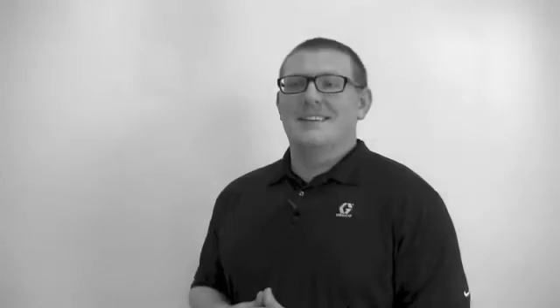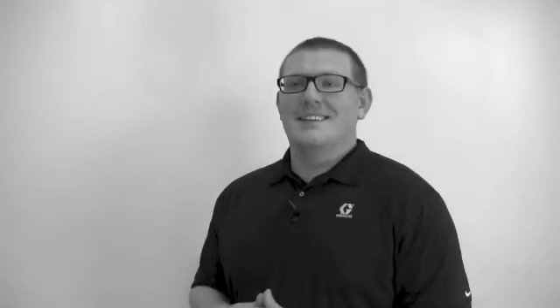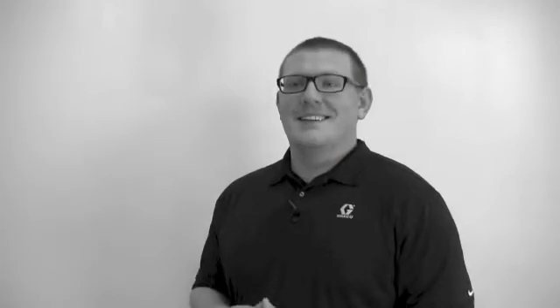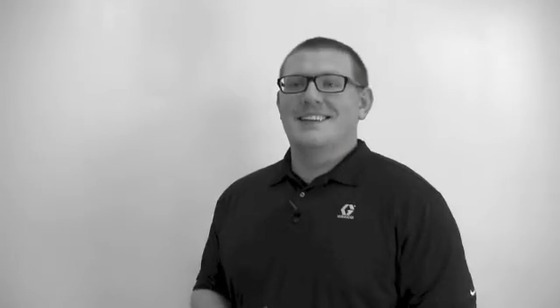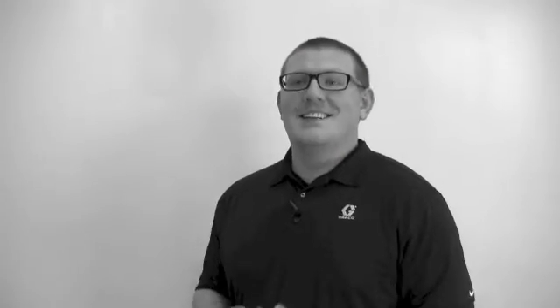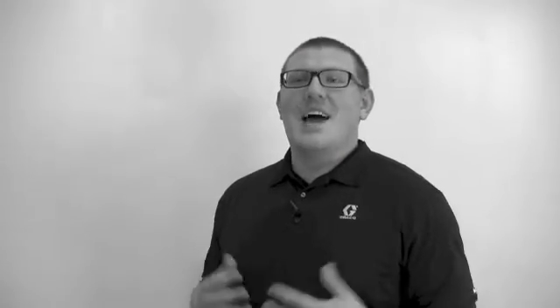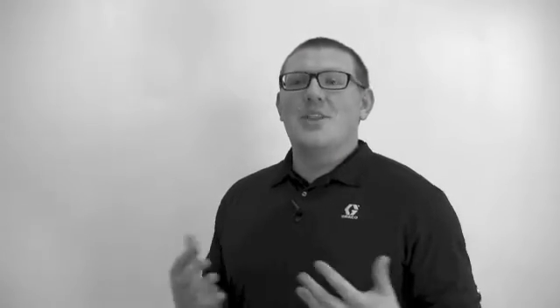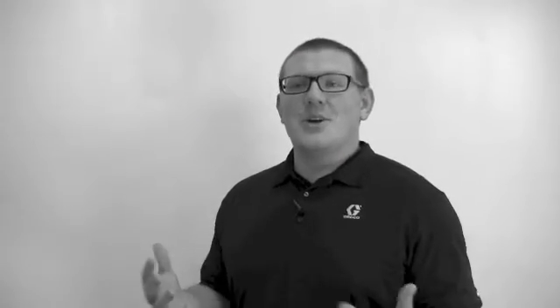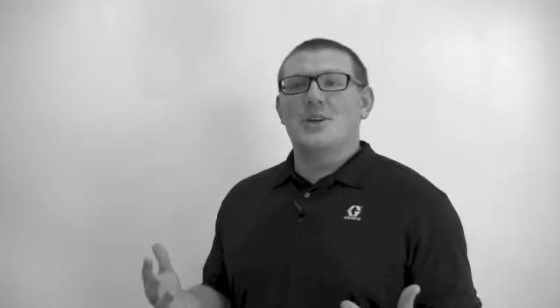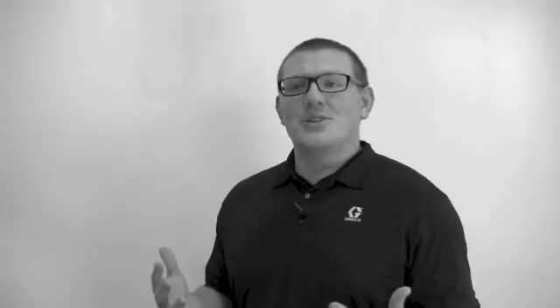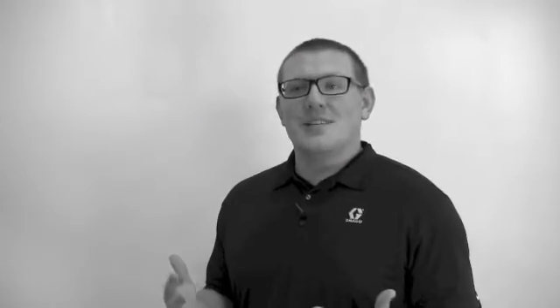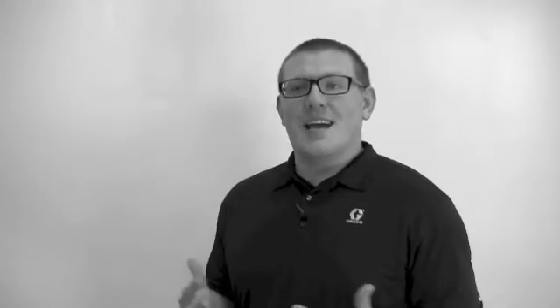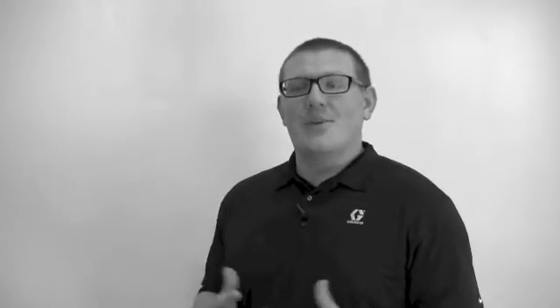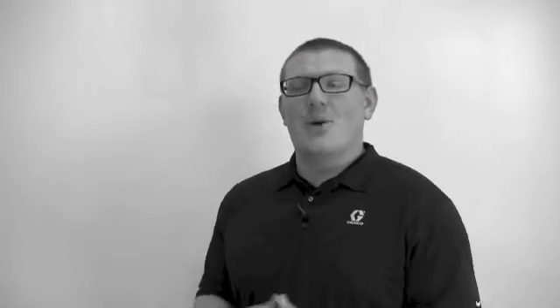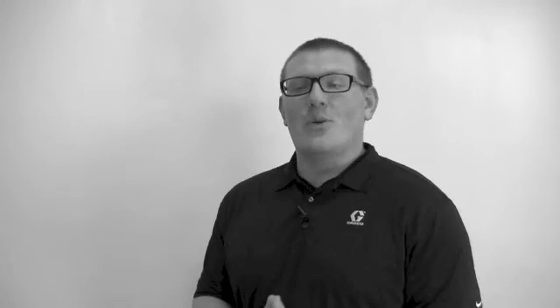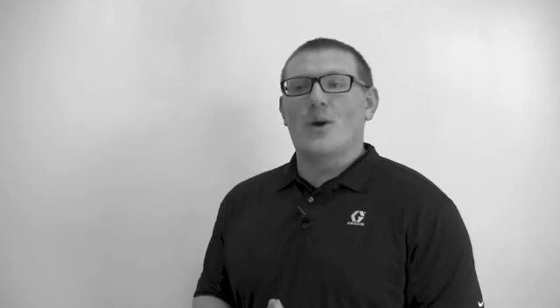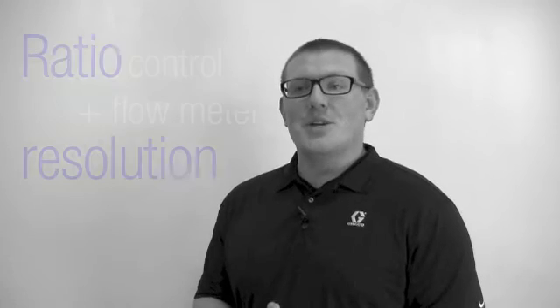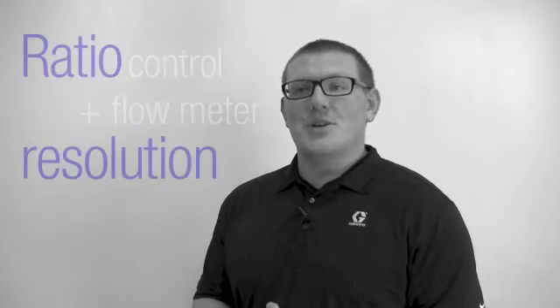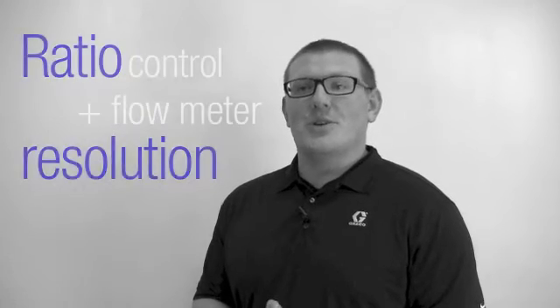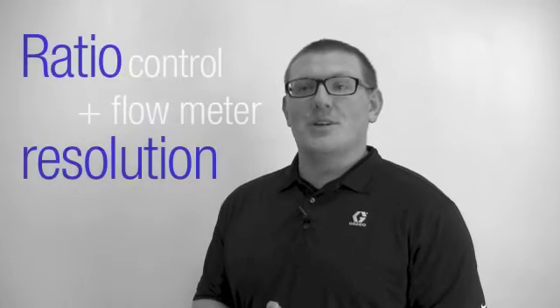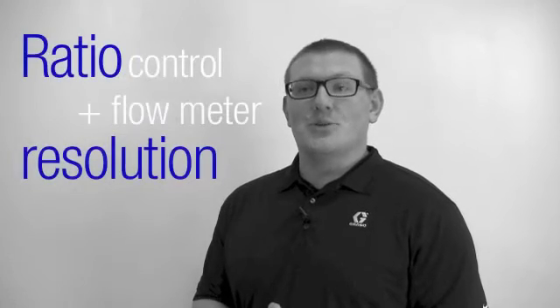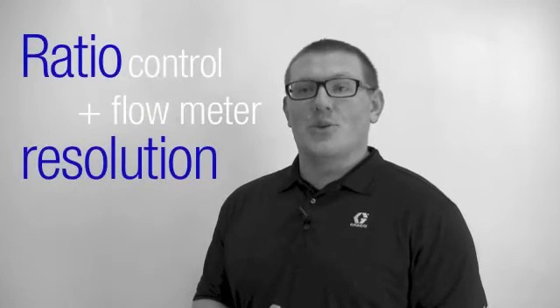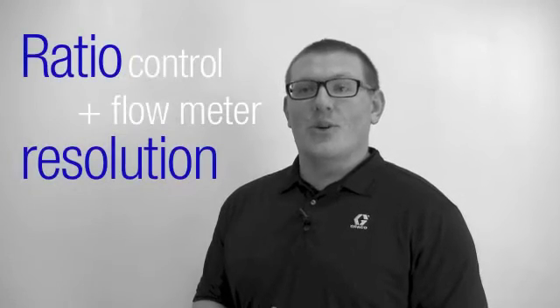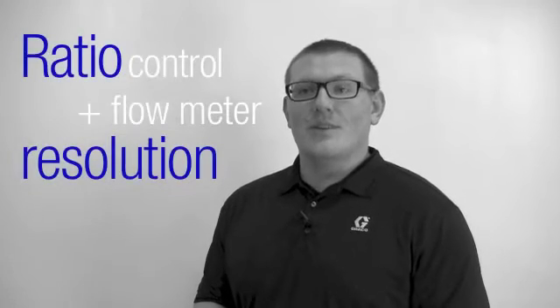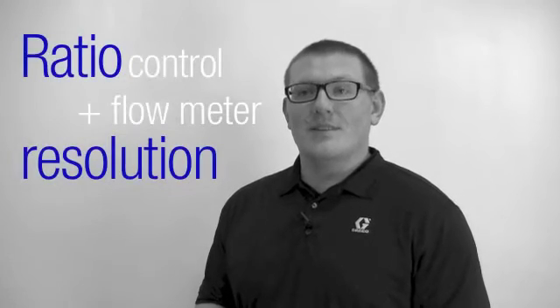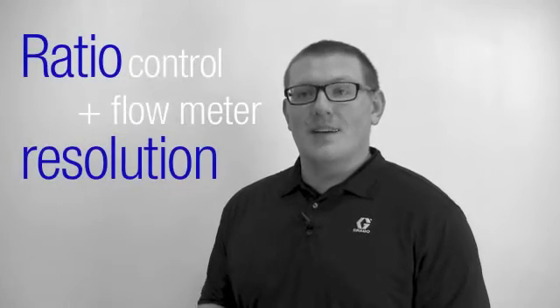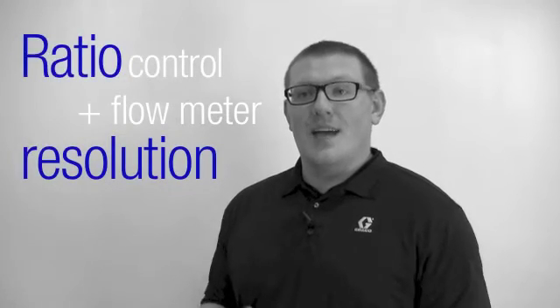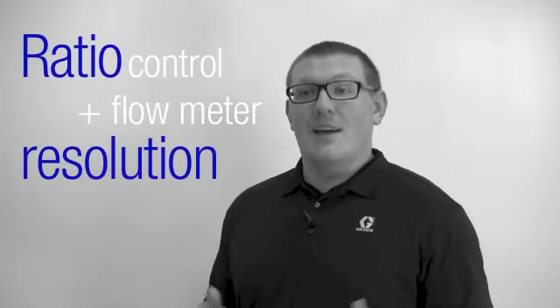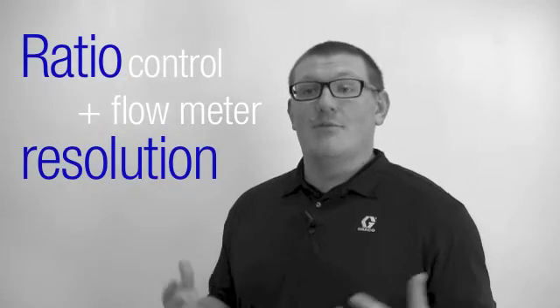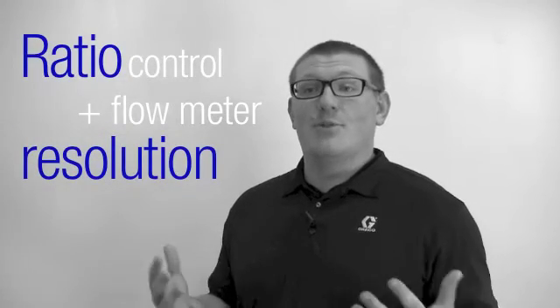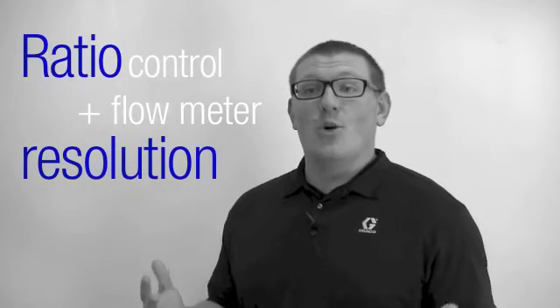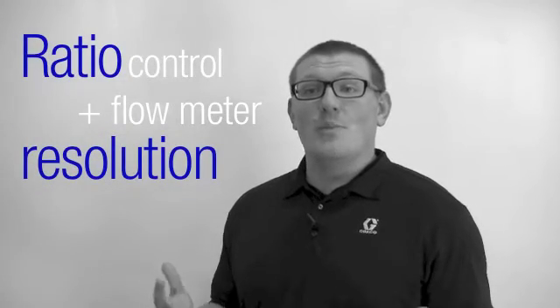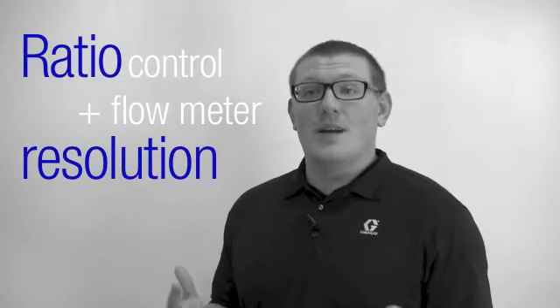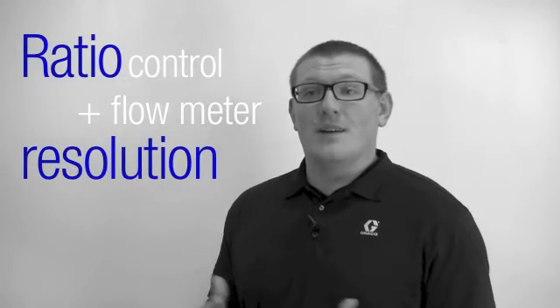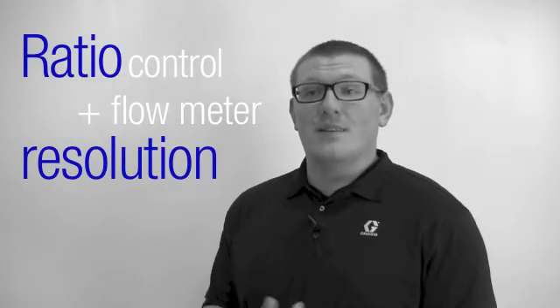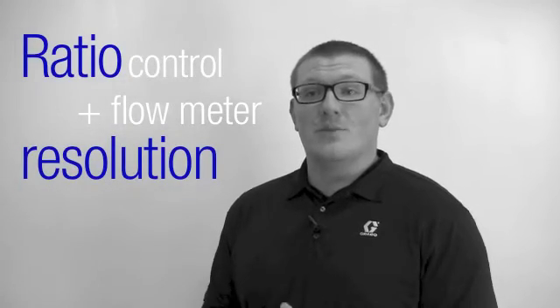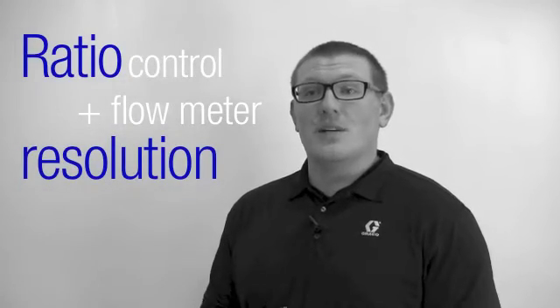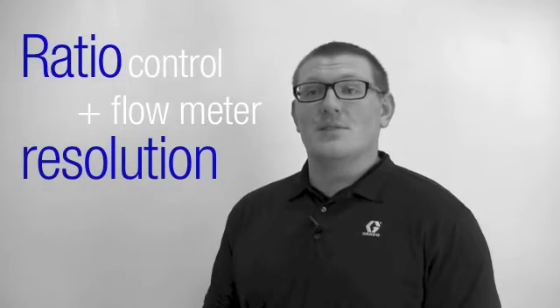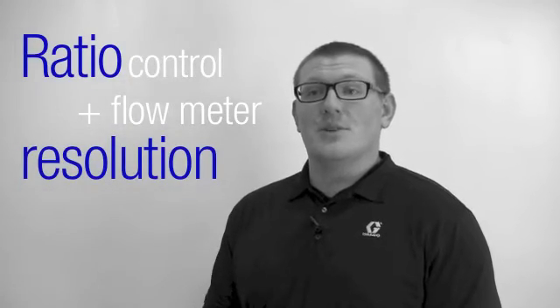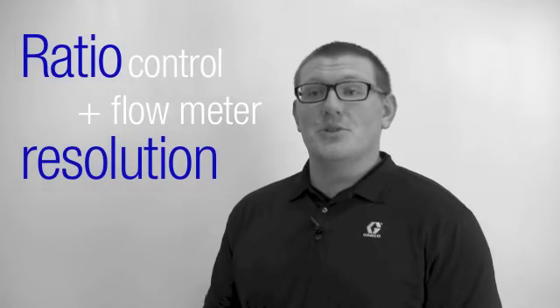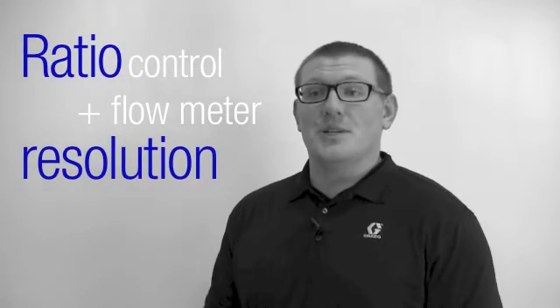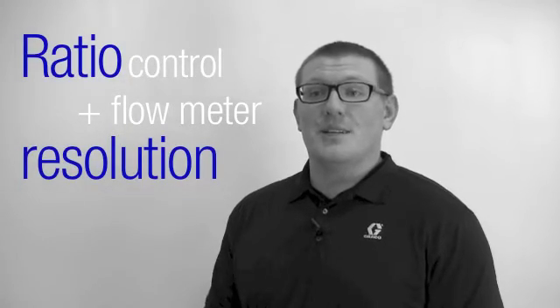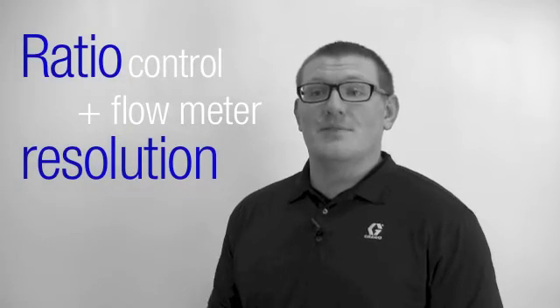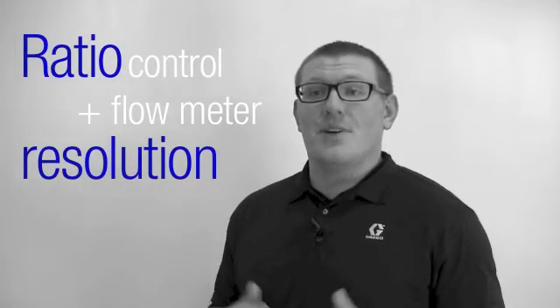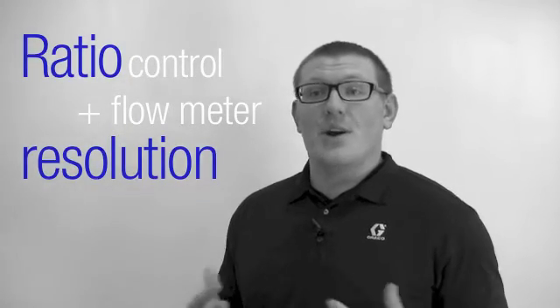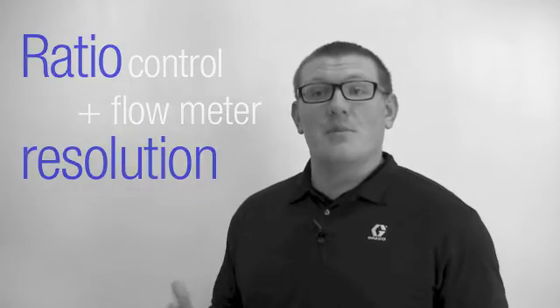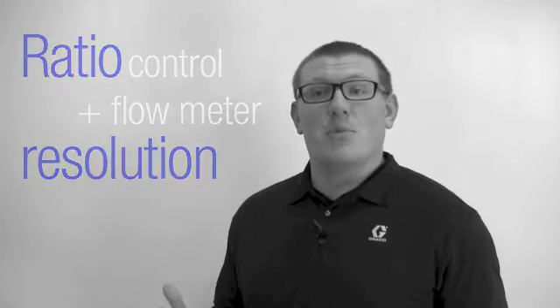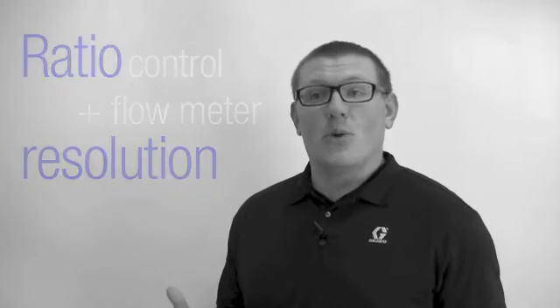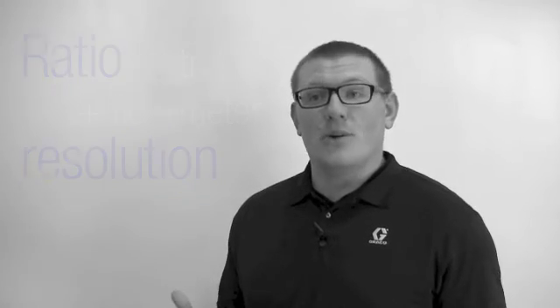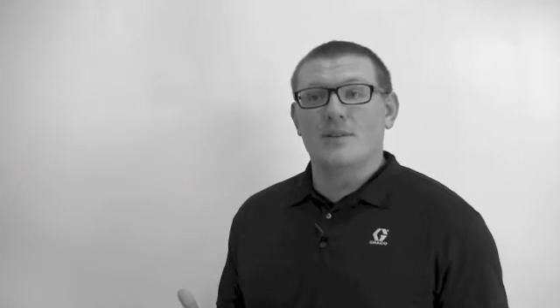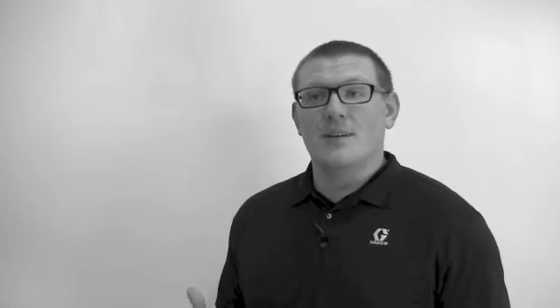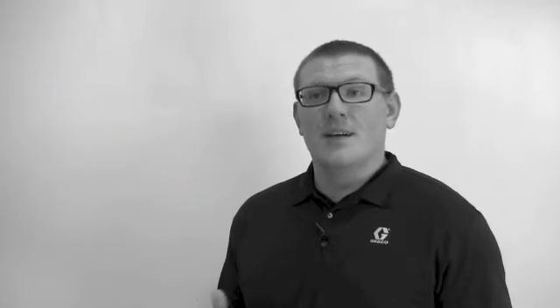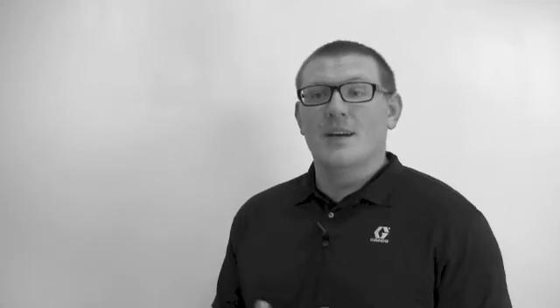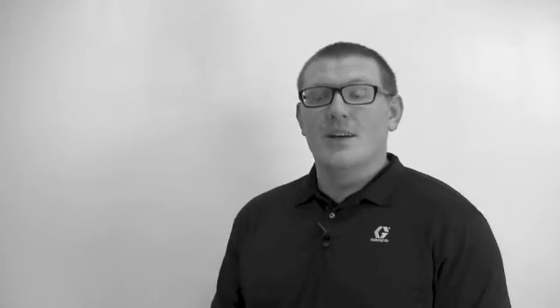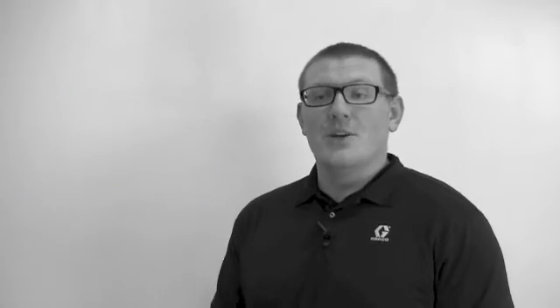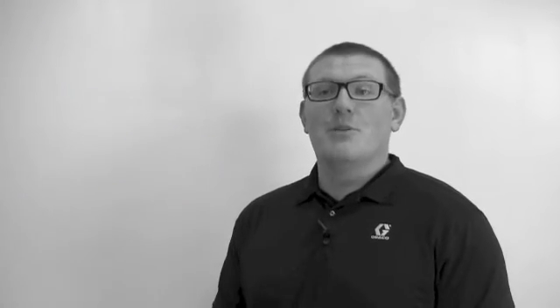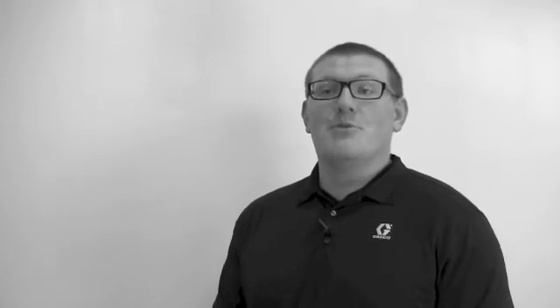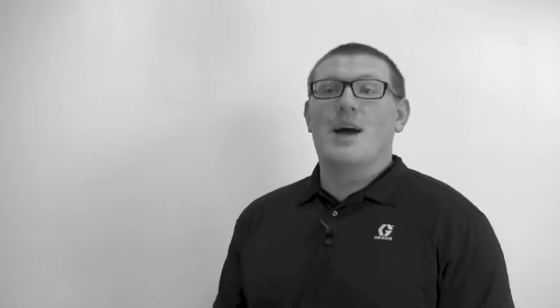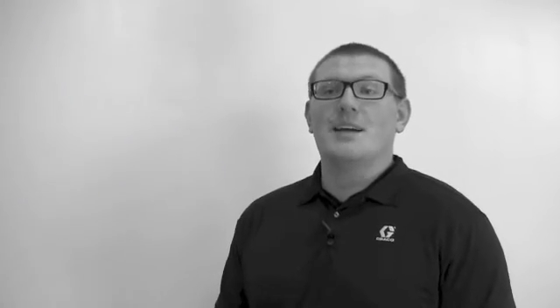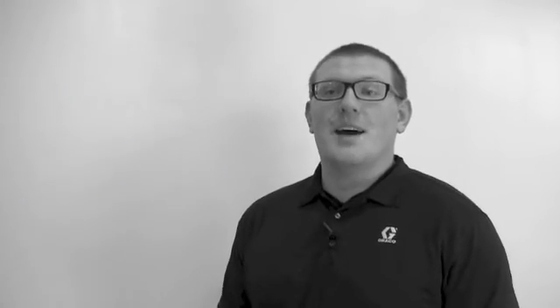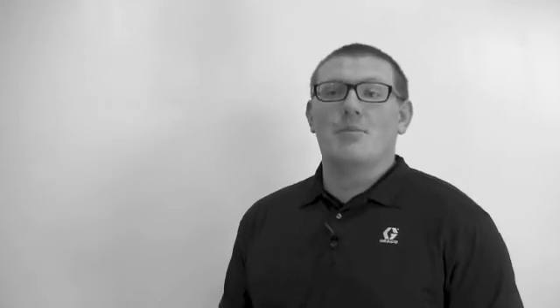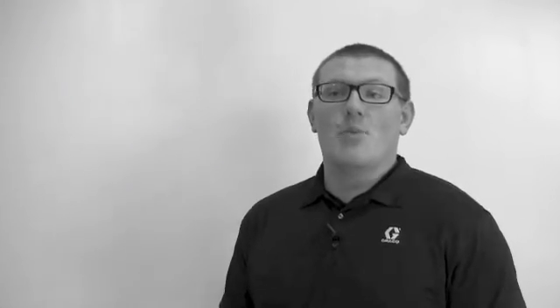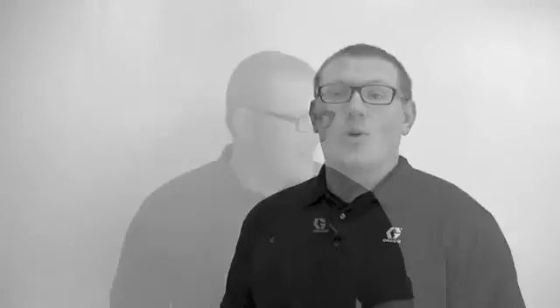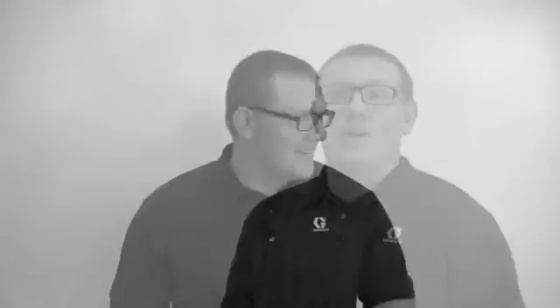Now that you understand why ratio control and flow meter resolution is very important, you can find out more.